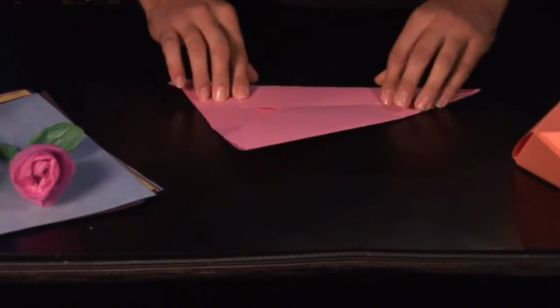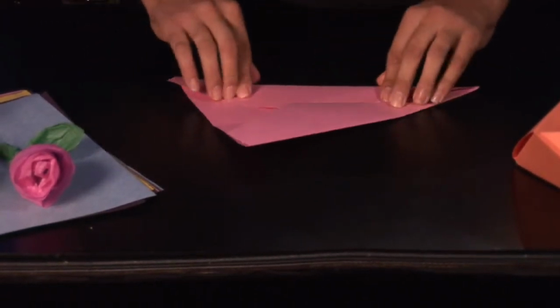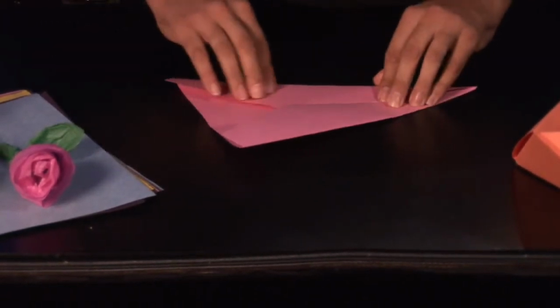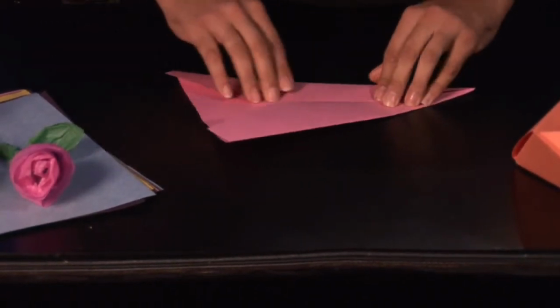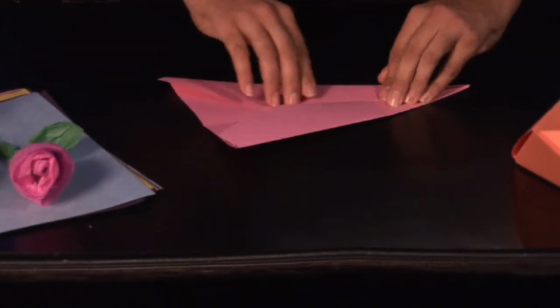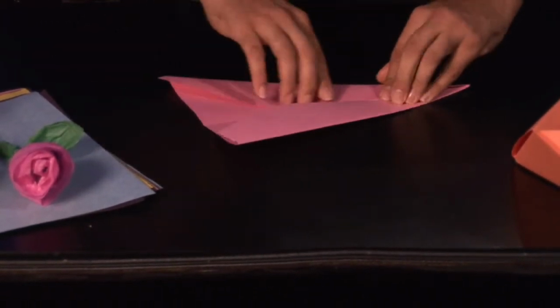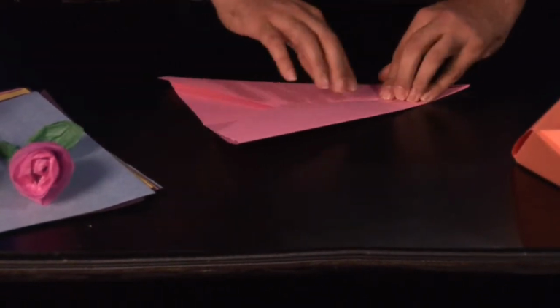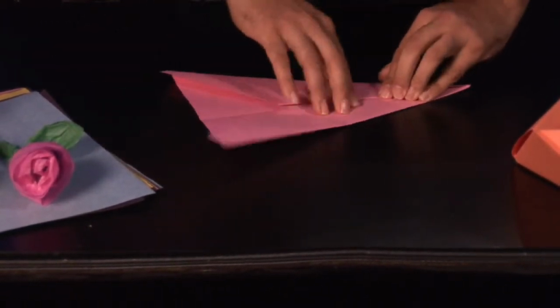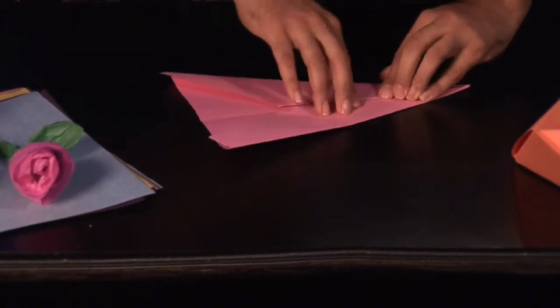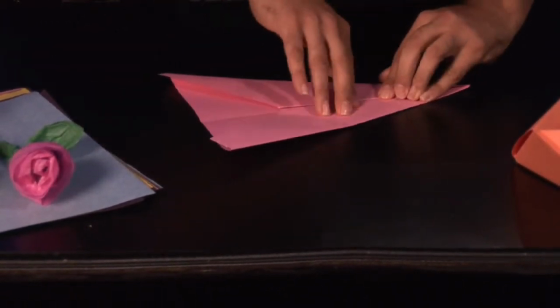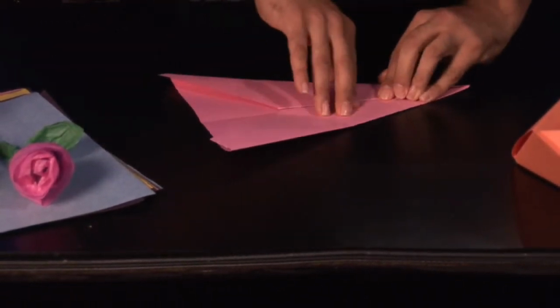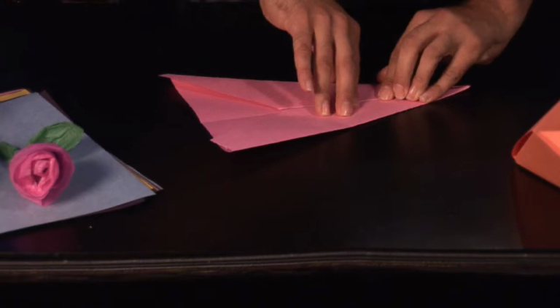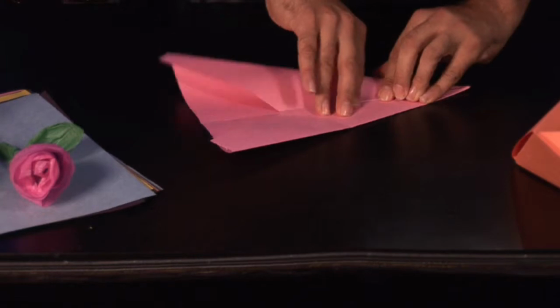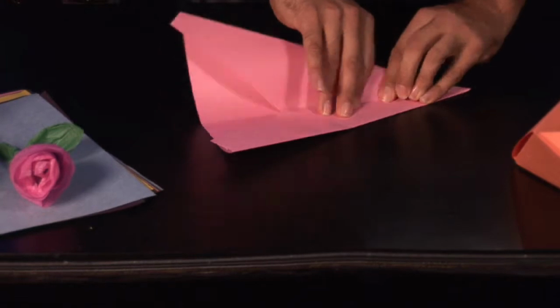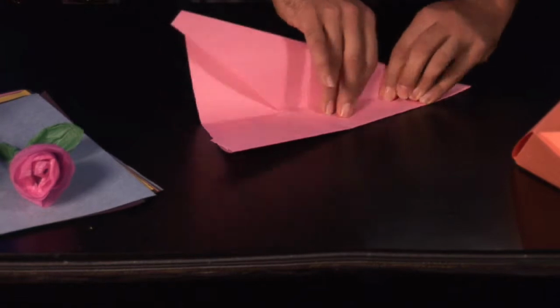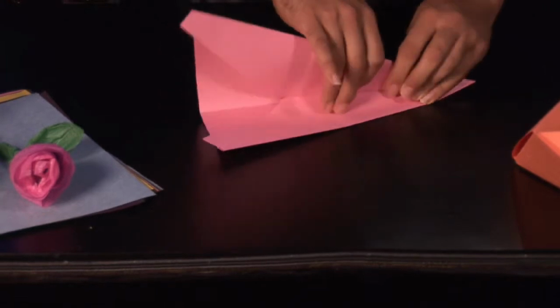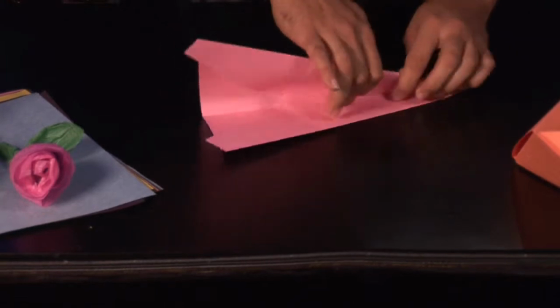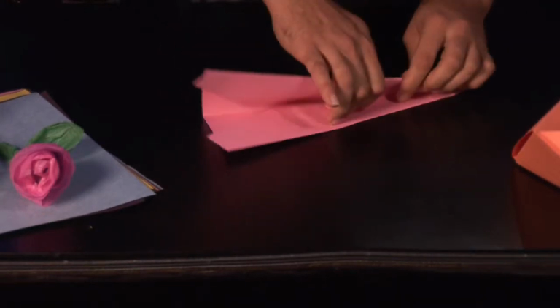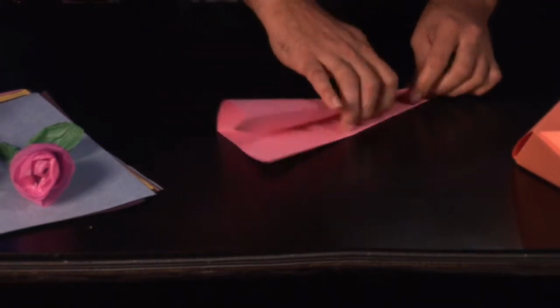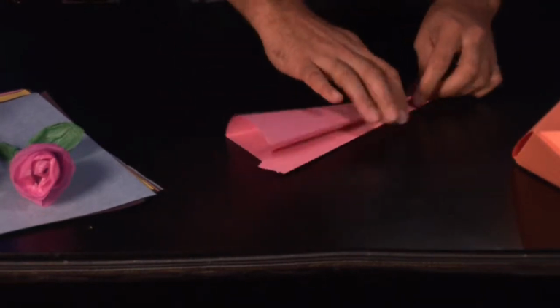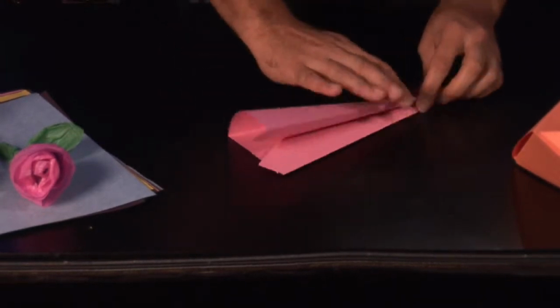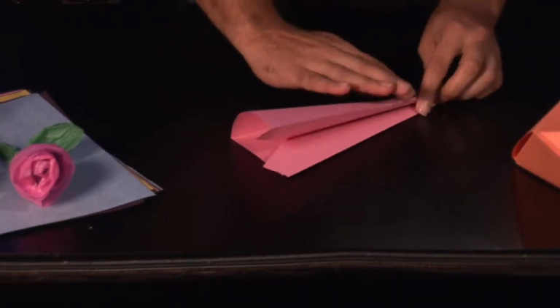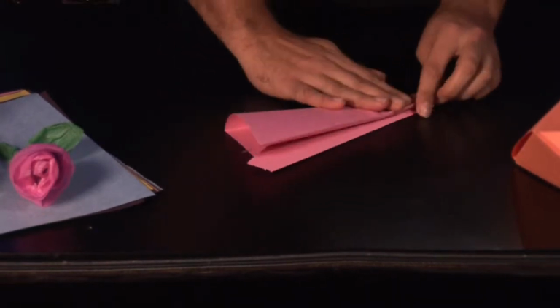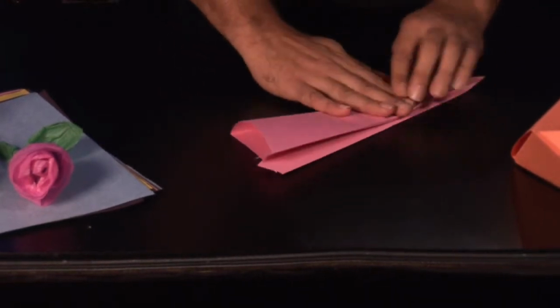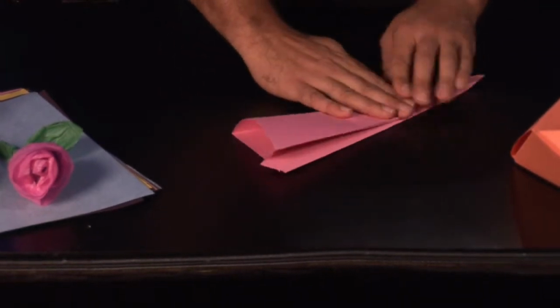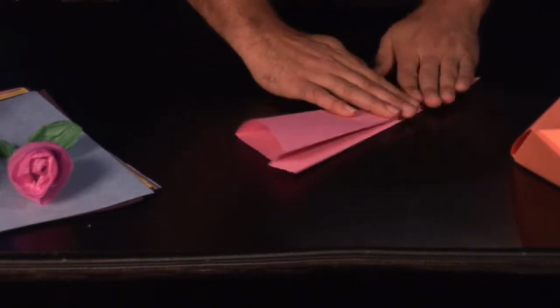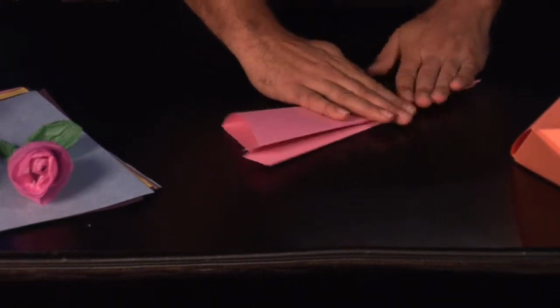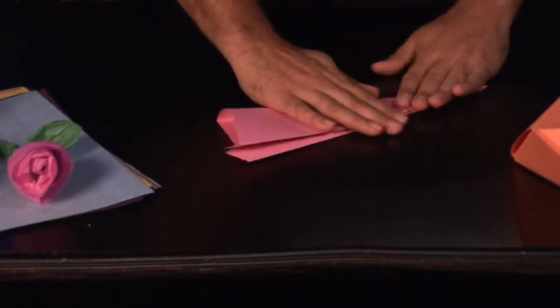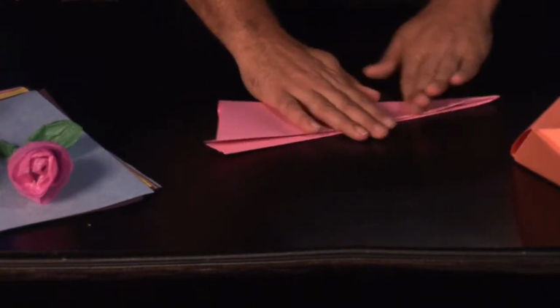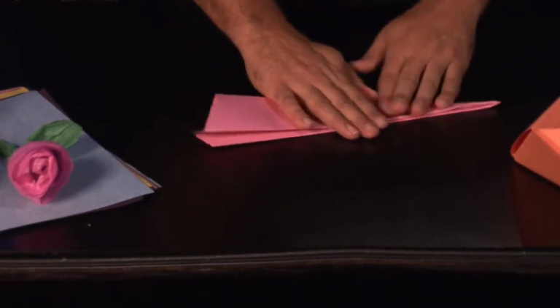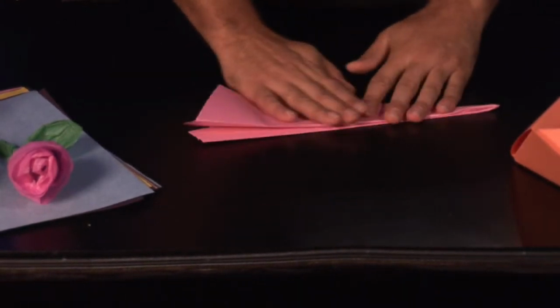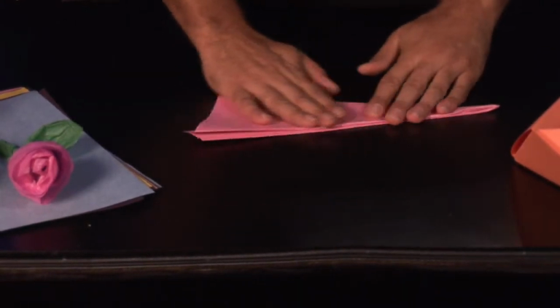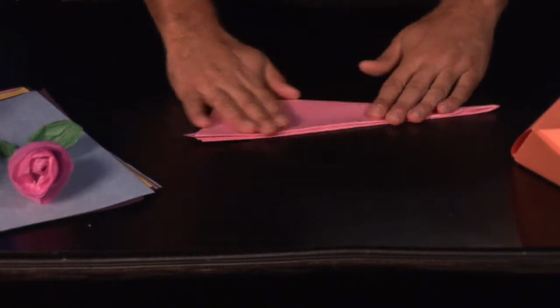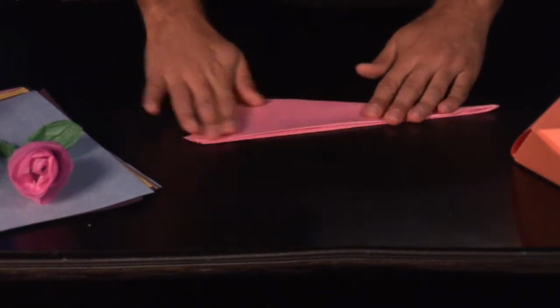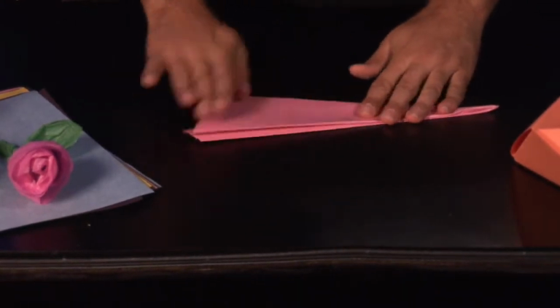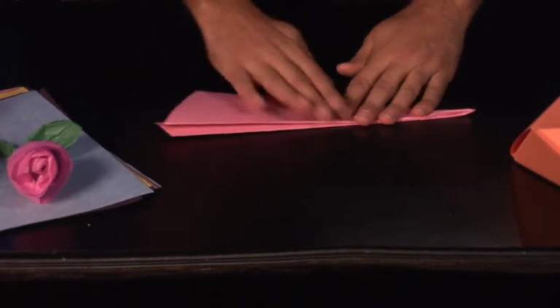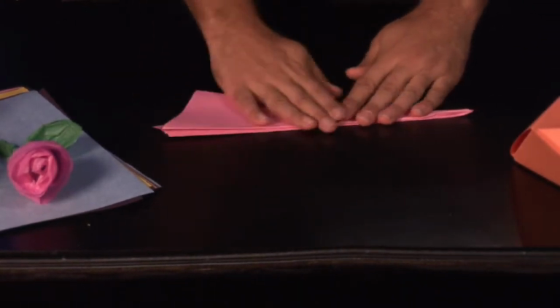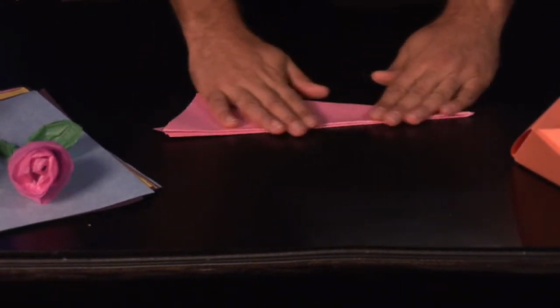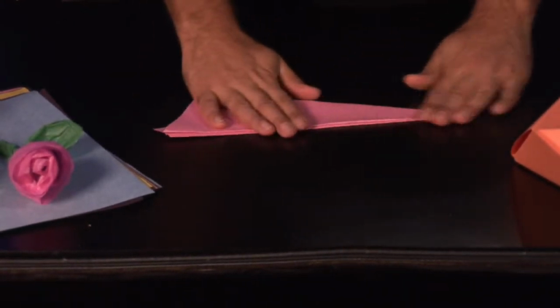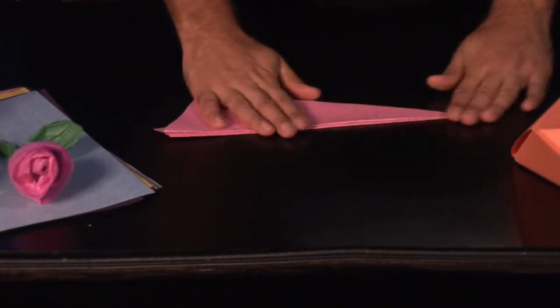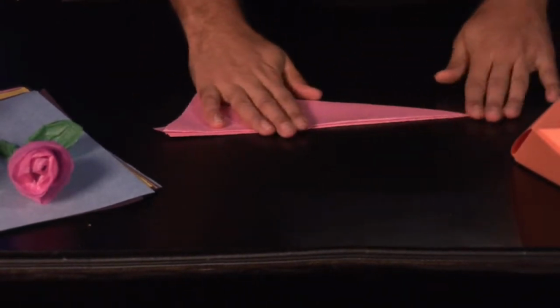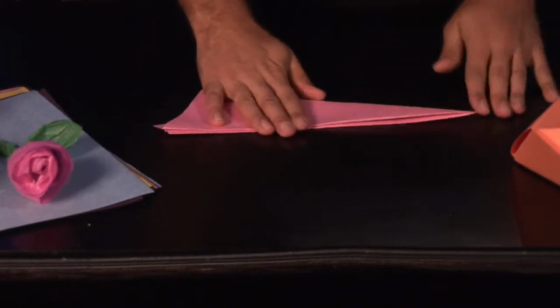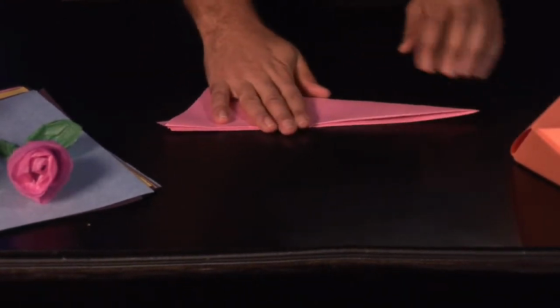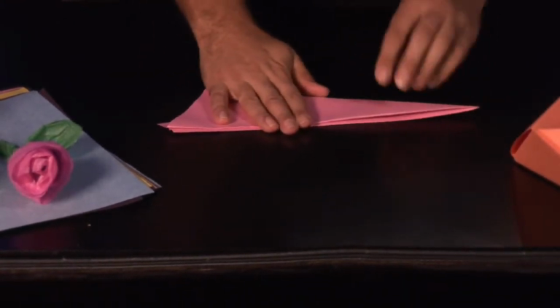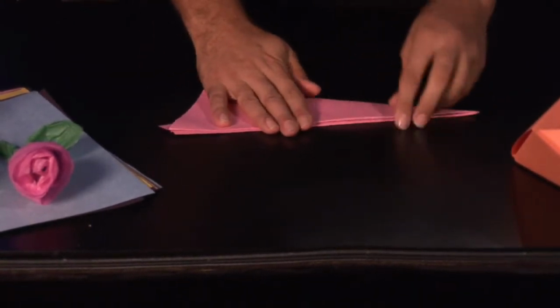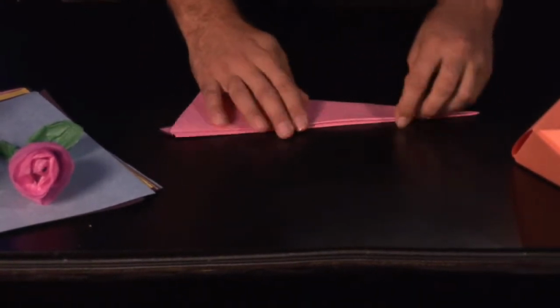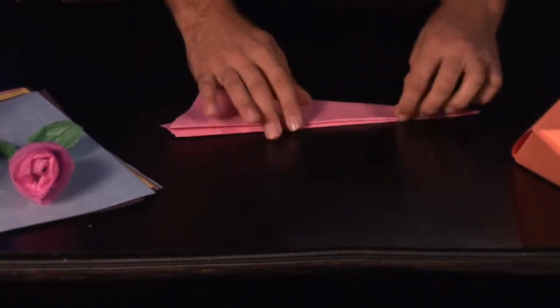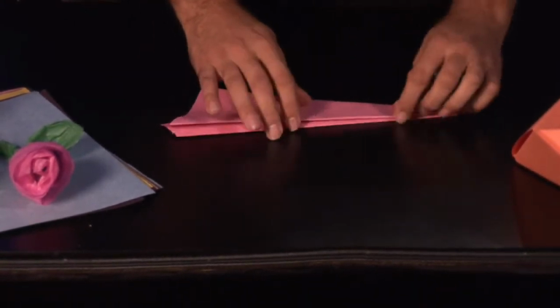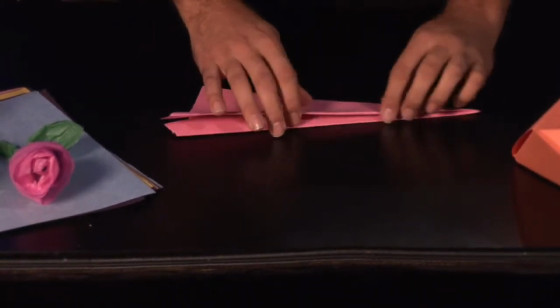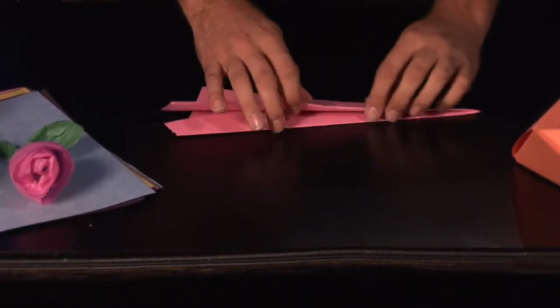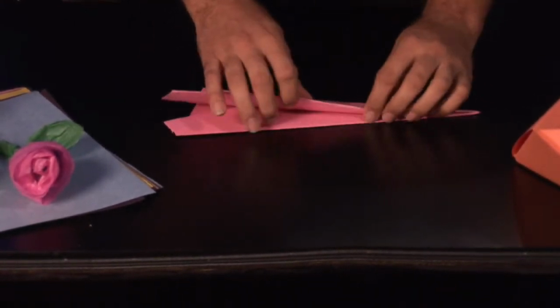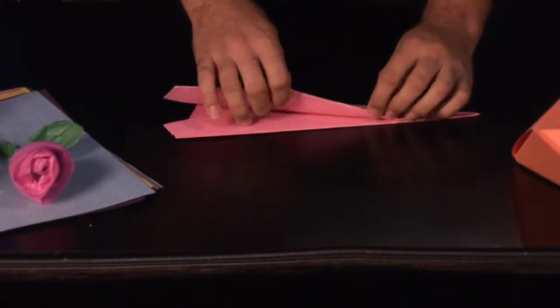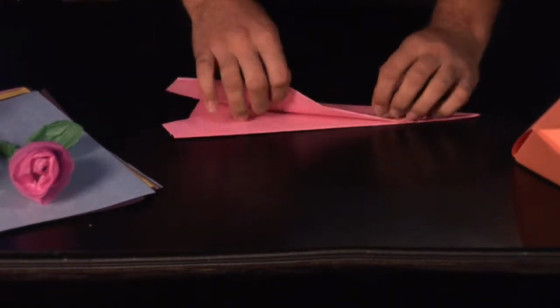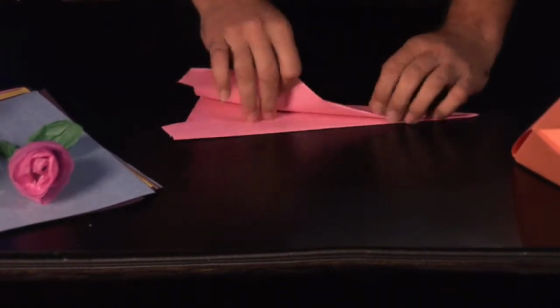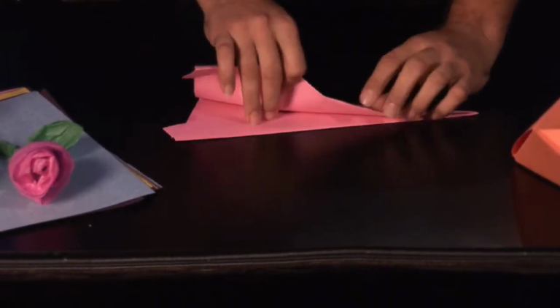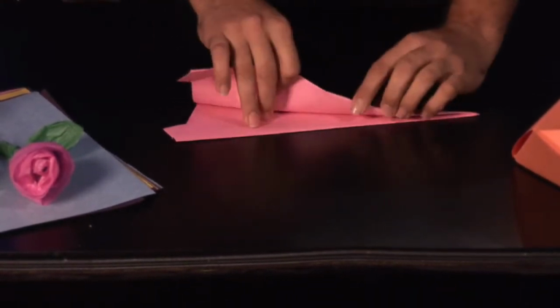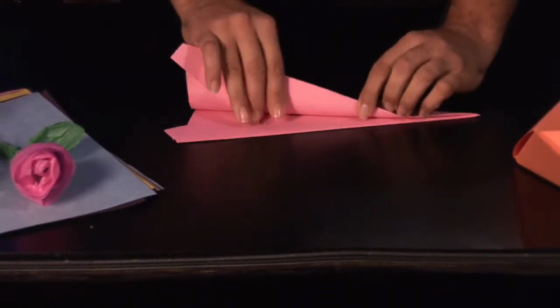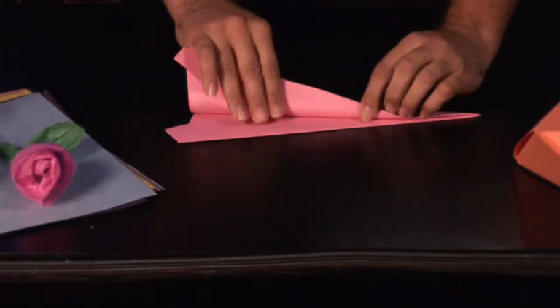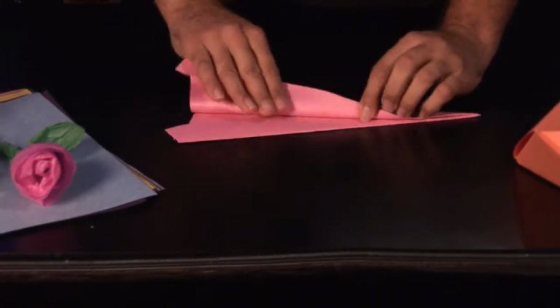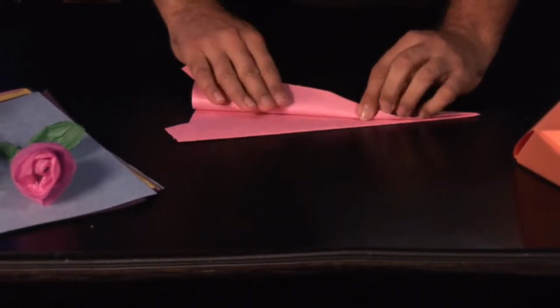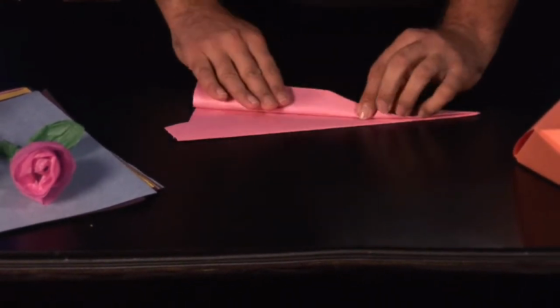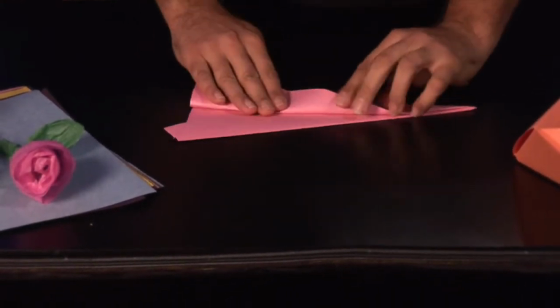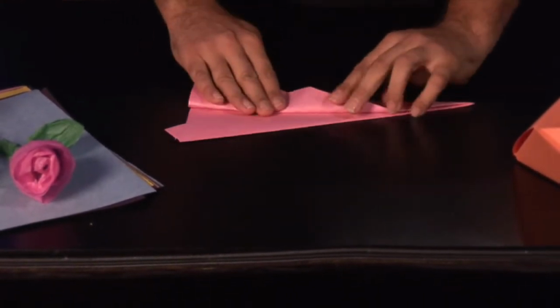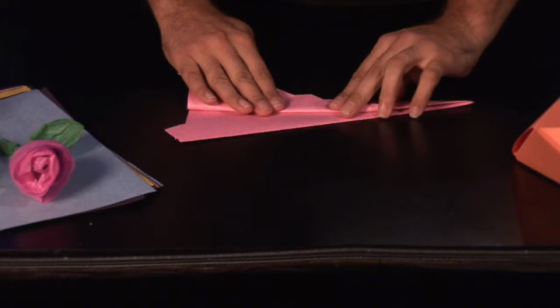Now what we're going to do is we're going to fold it up. Let's fold our wings down.